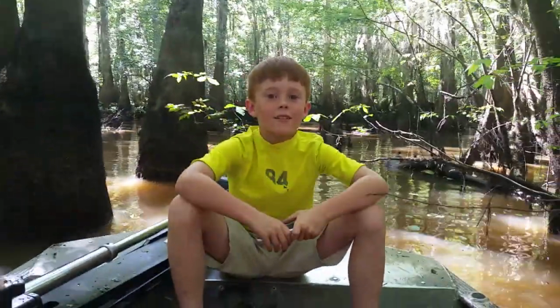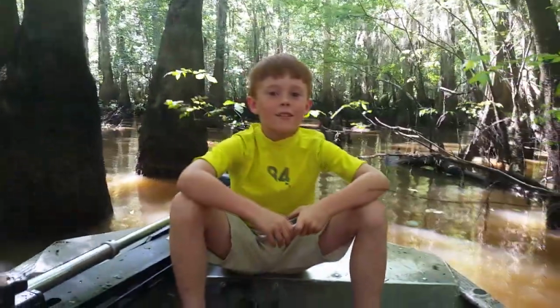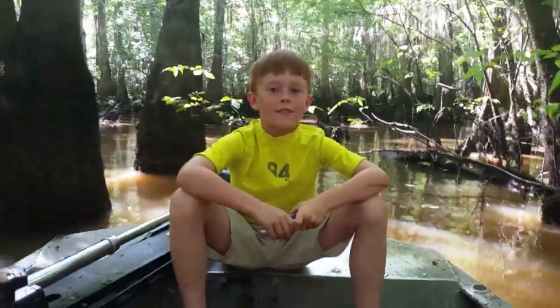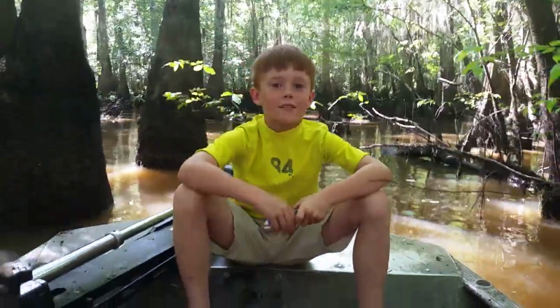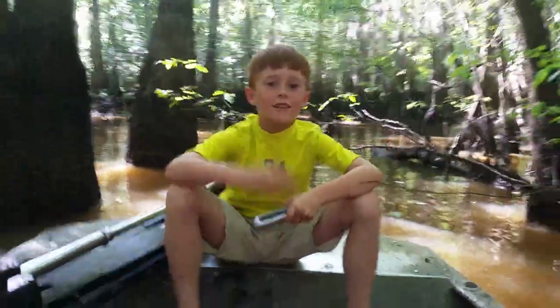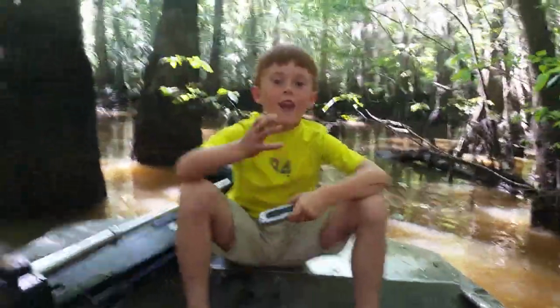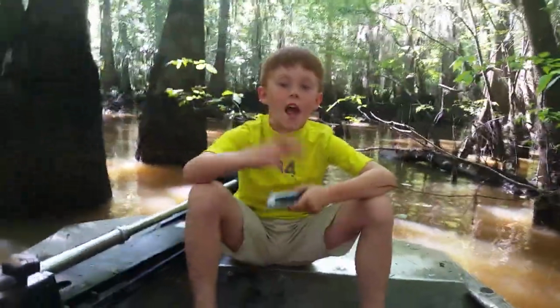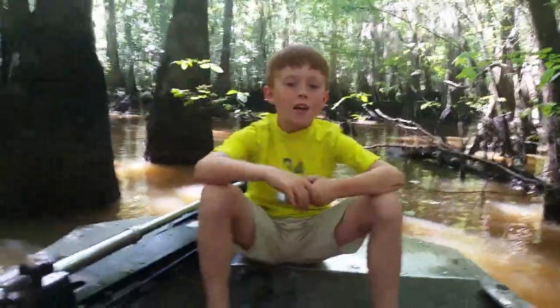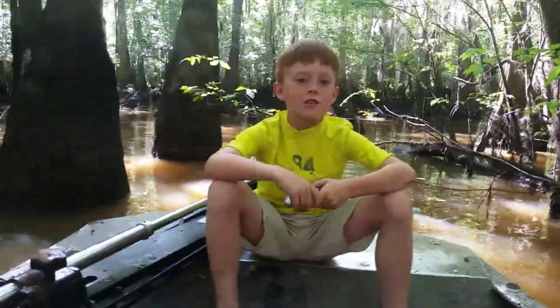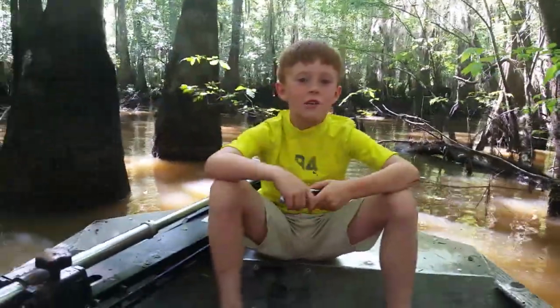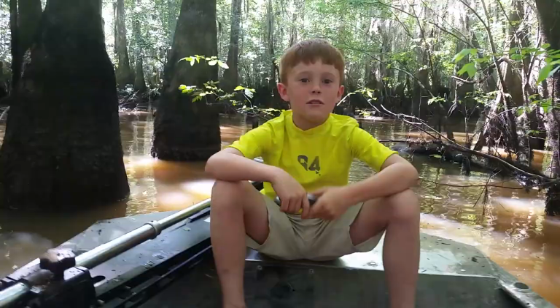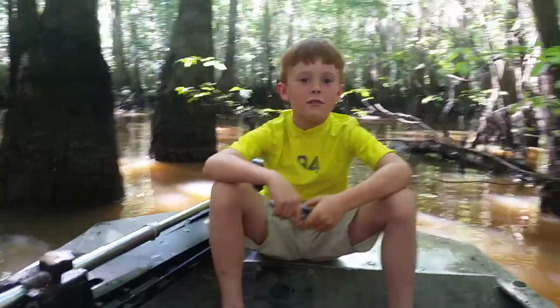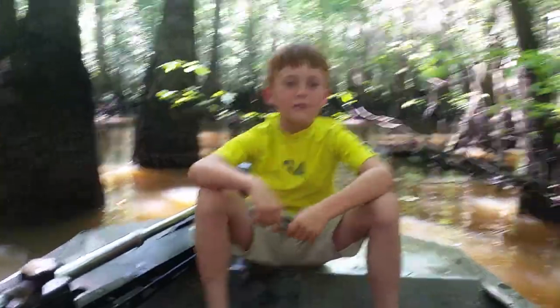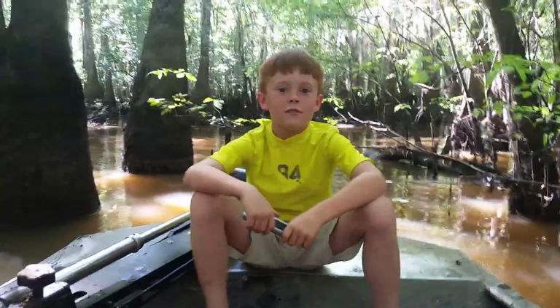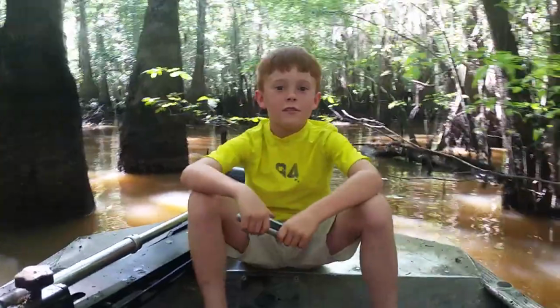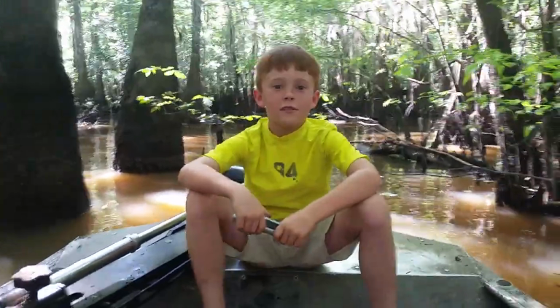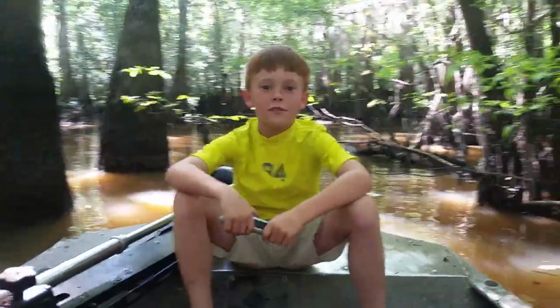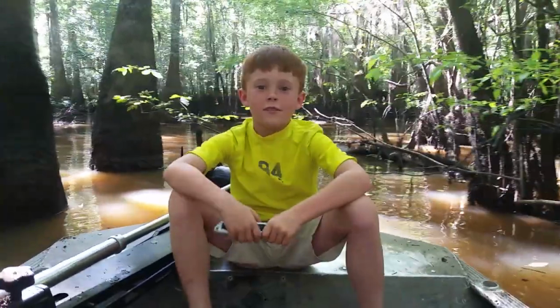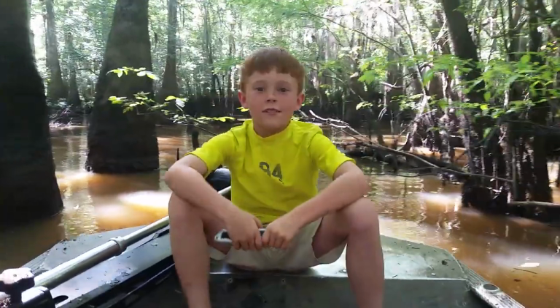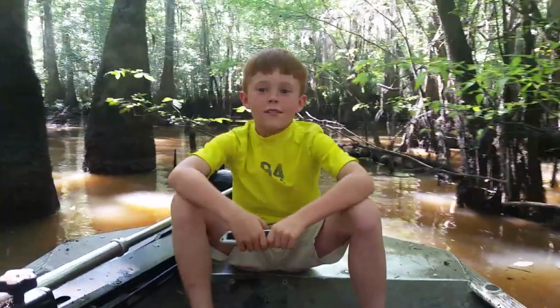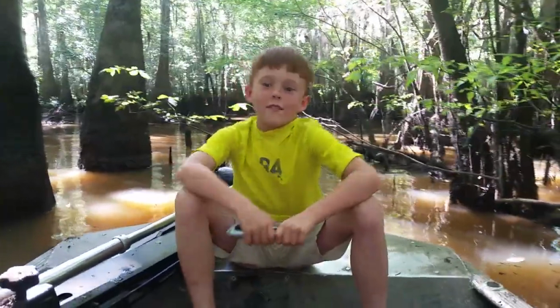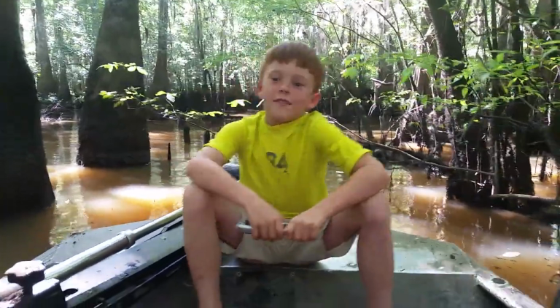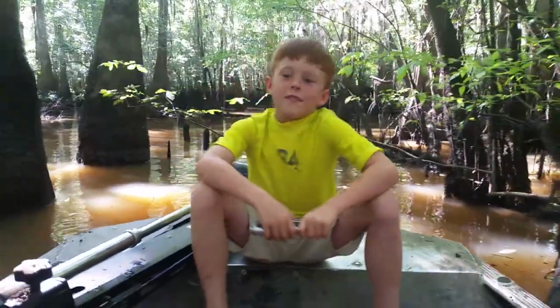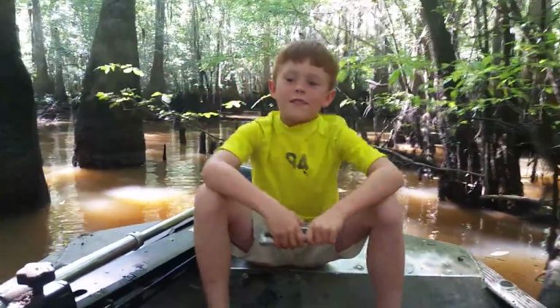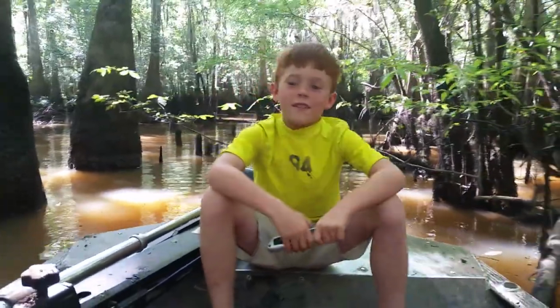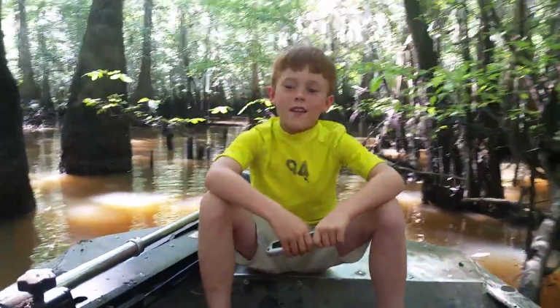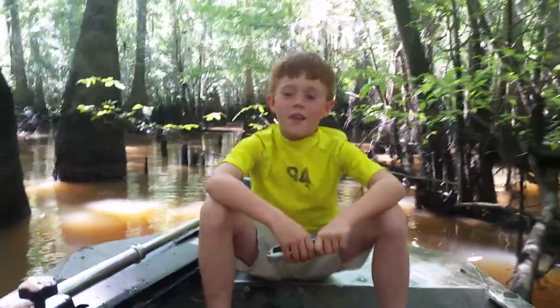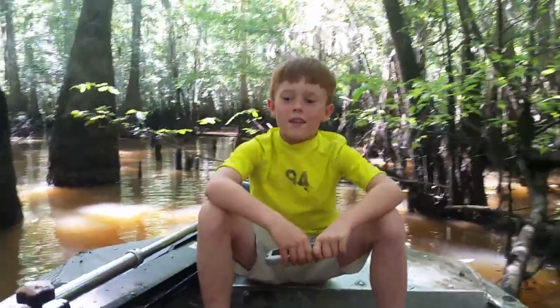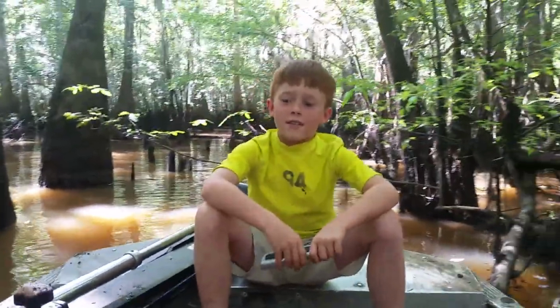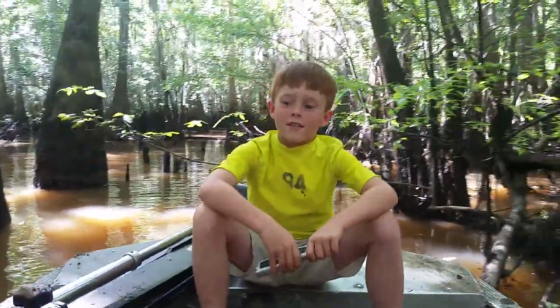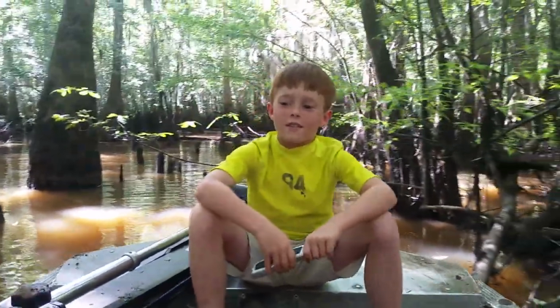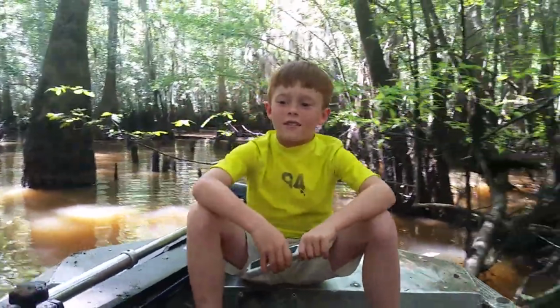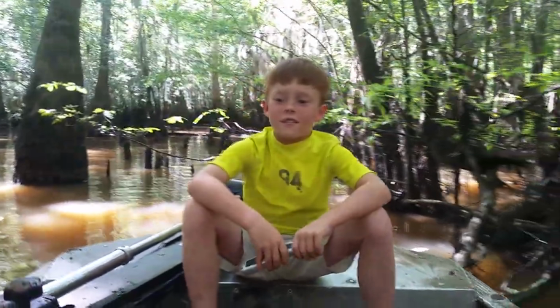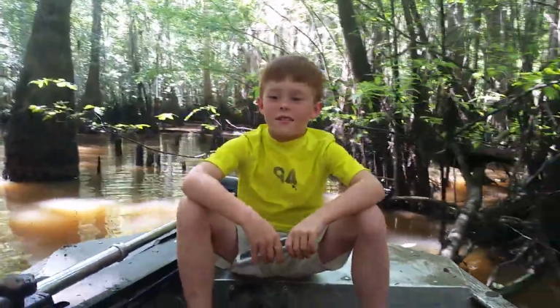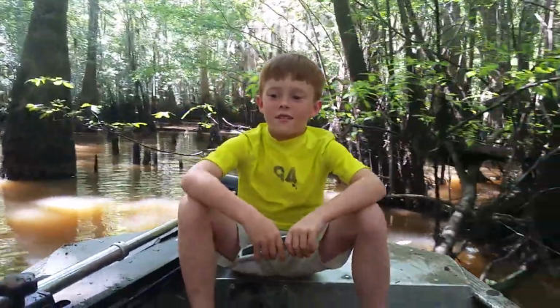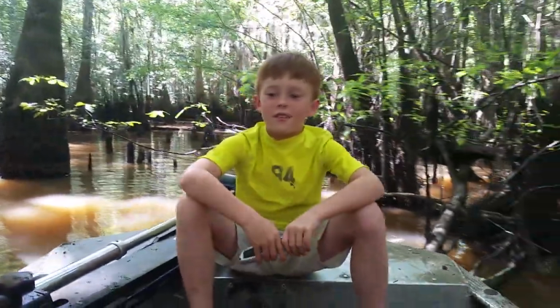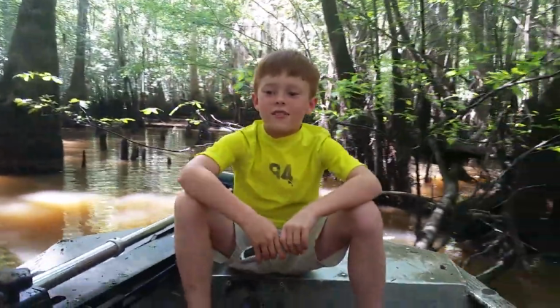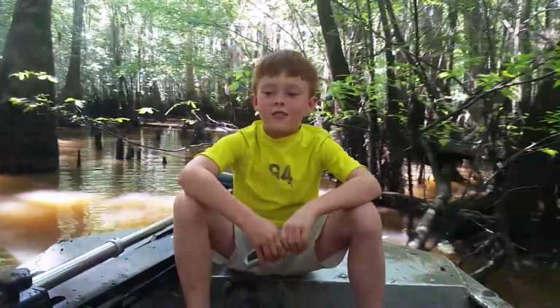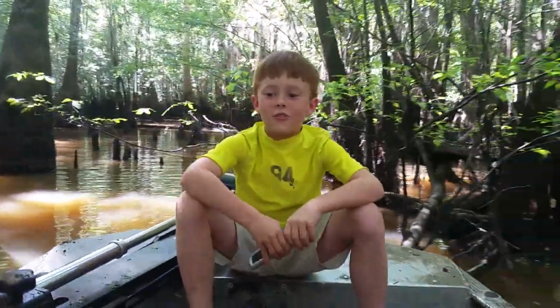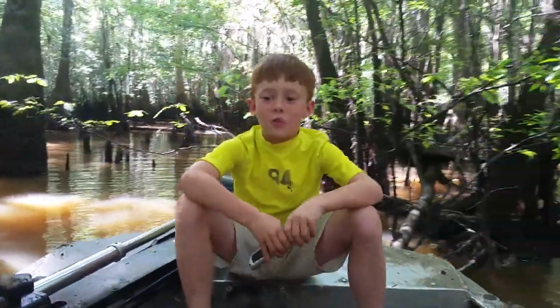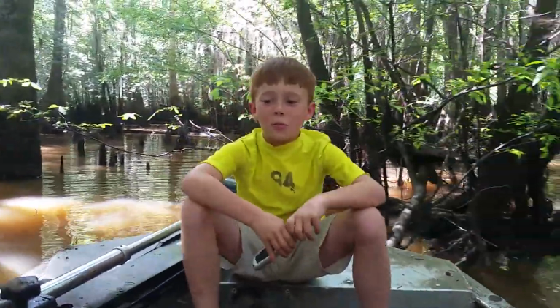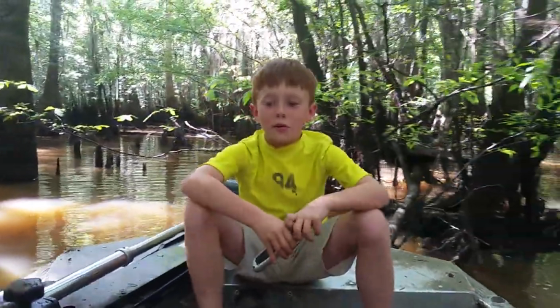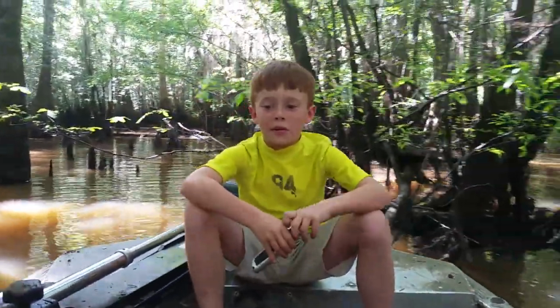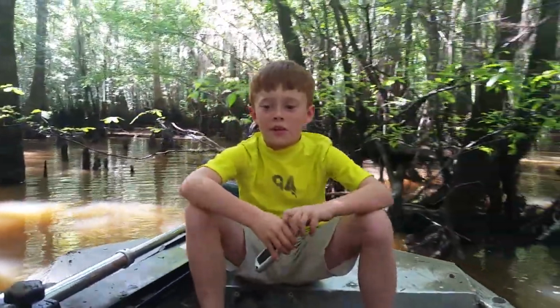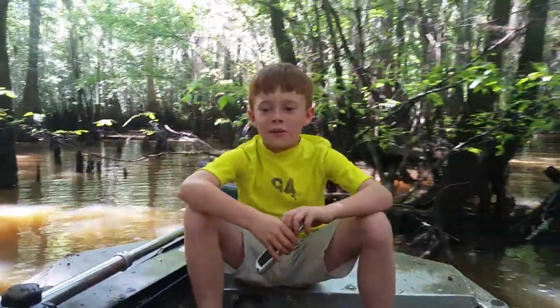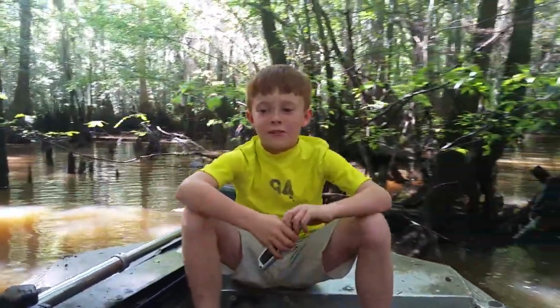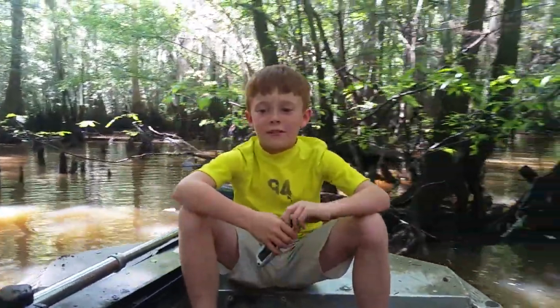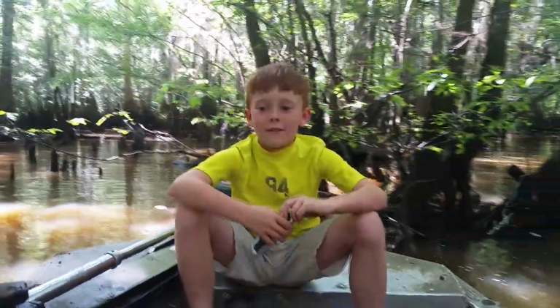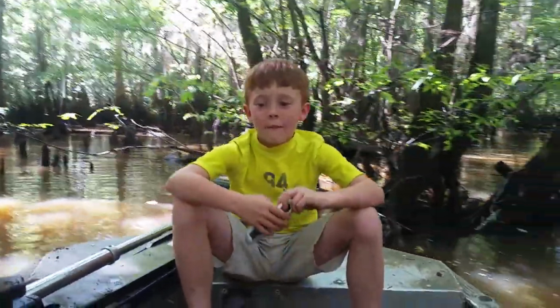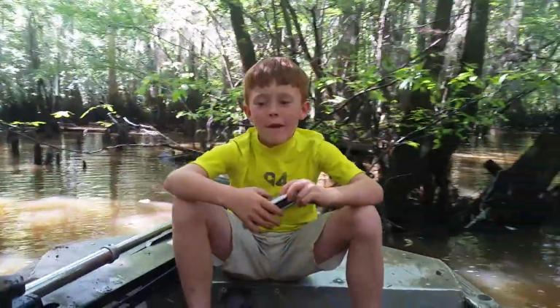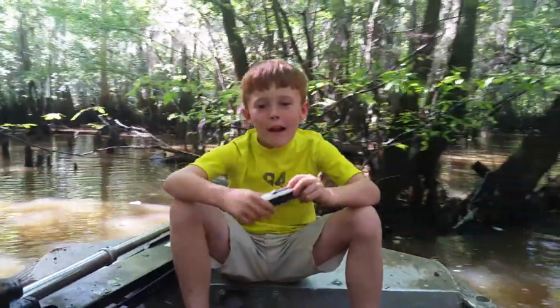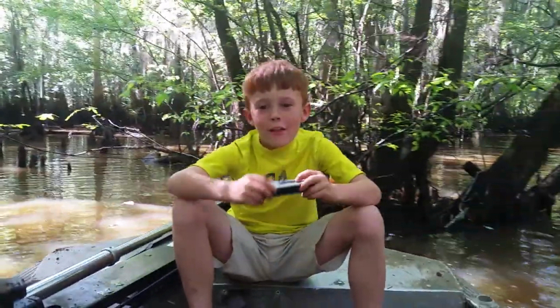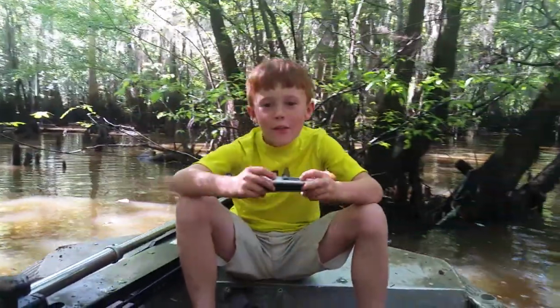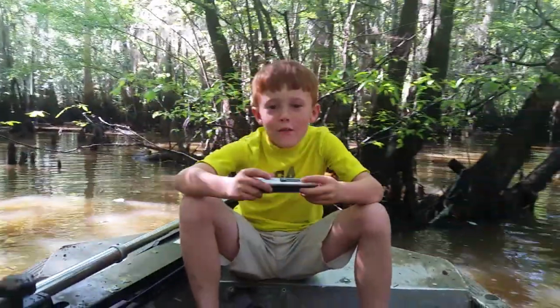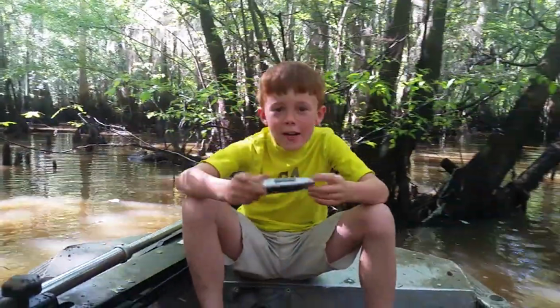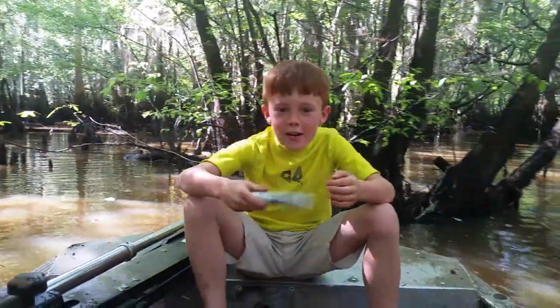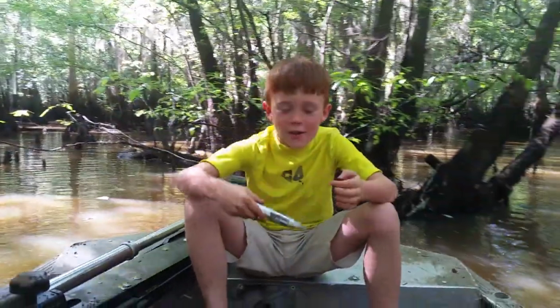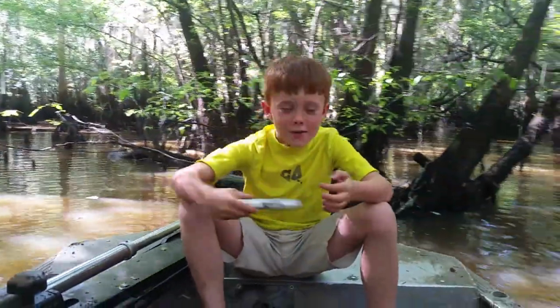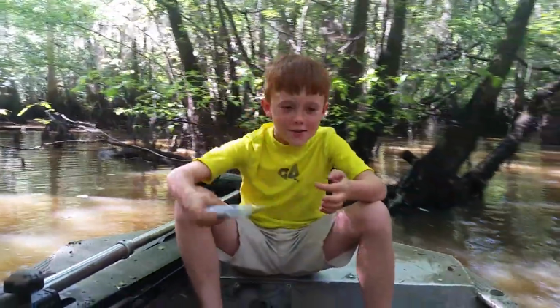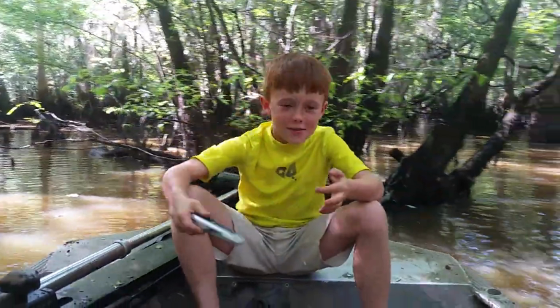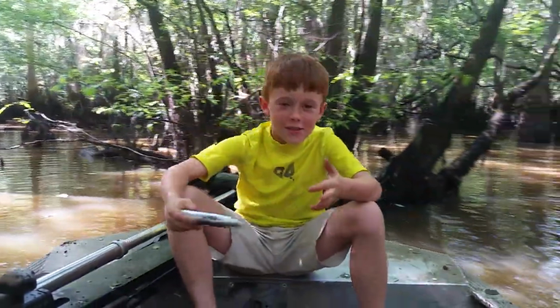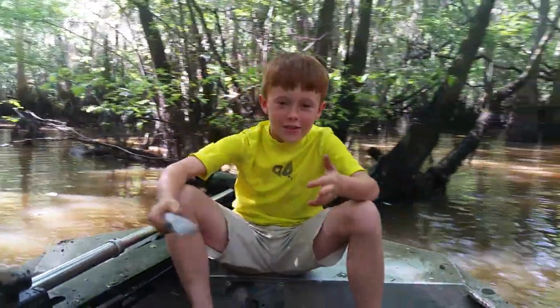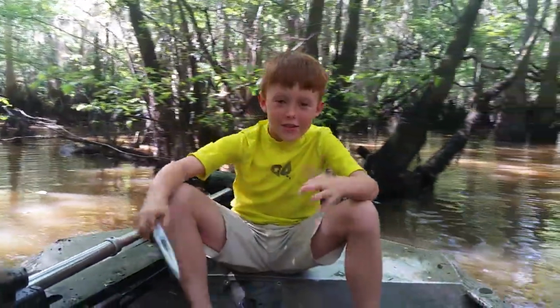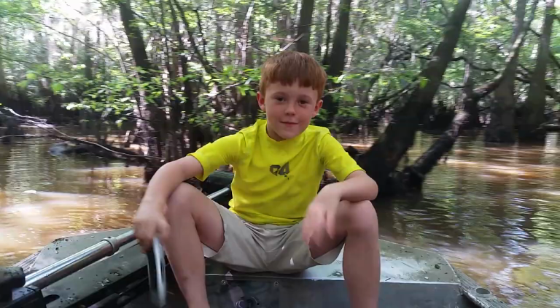Say action. Action. Hey, this is Cooper again. My other video was silly.